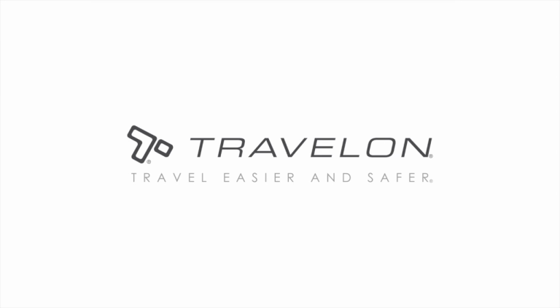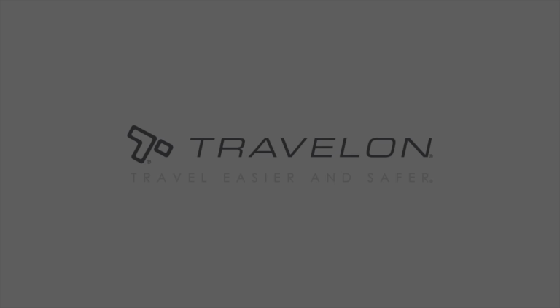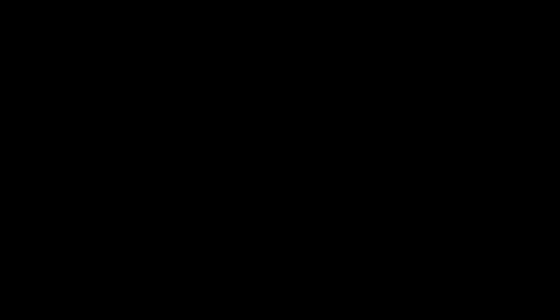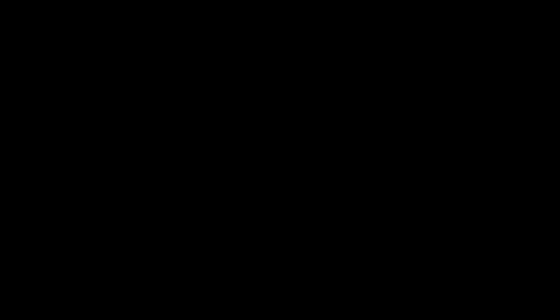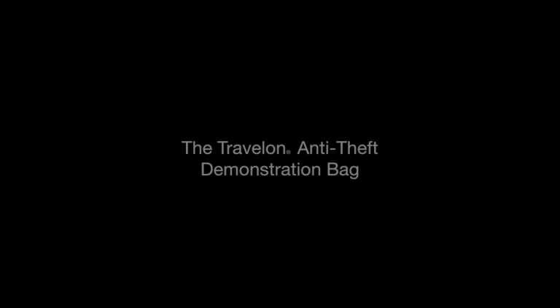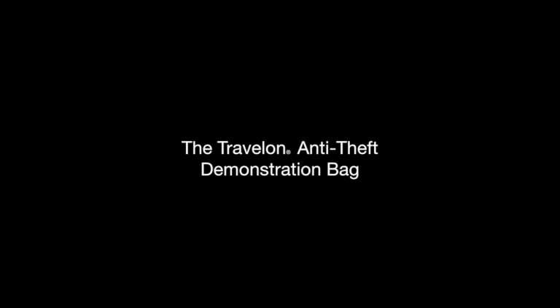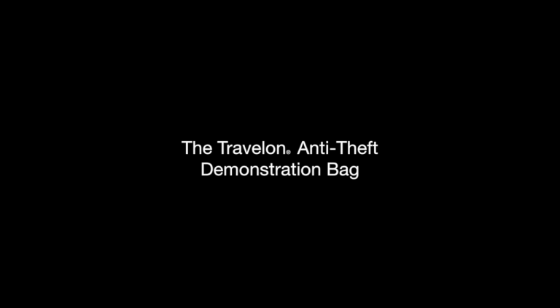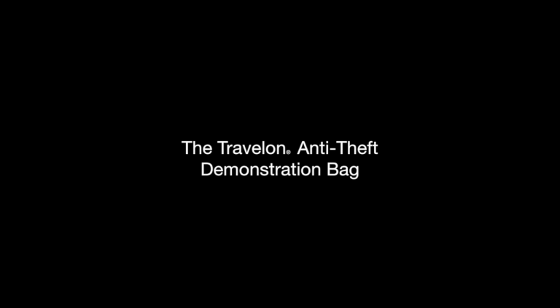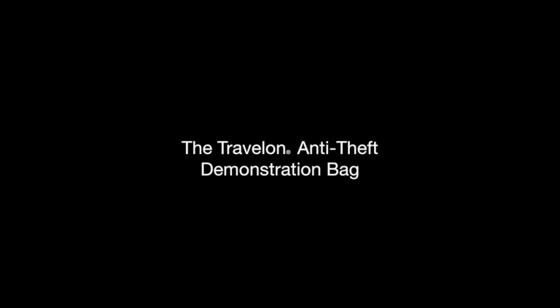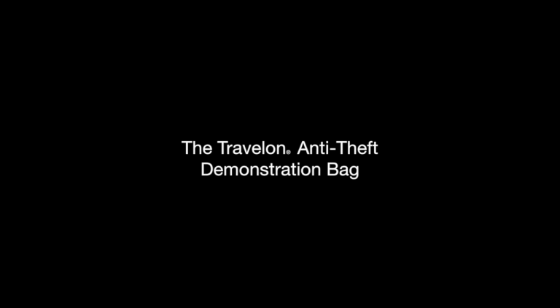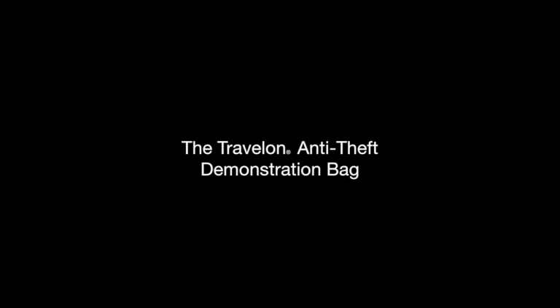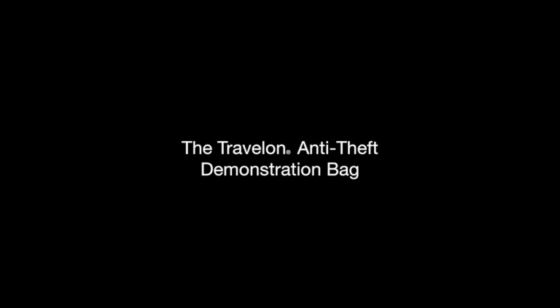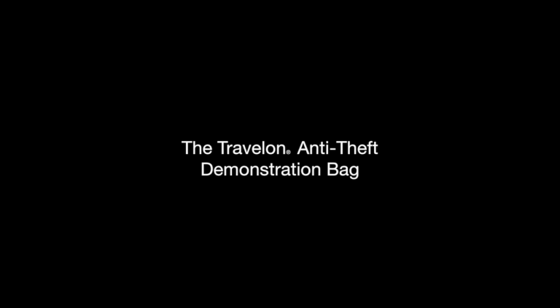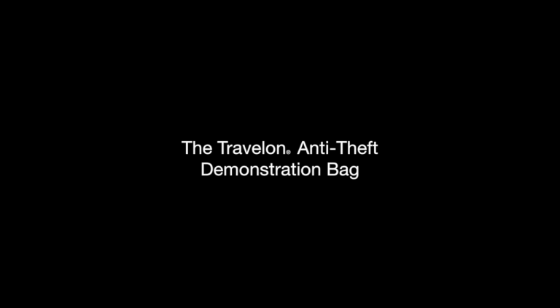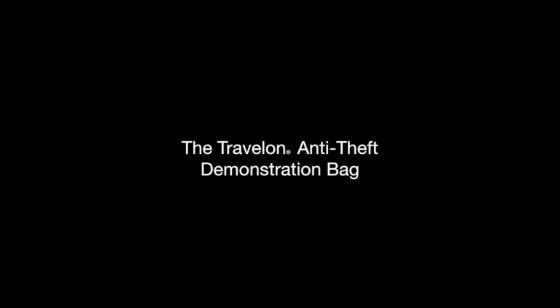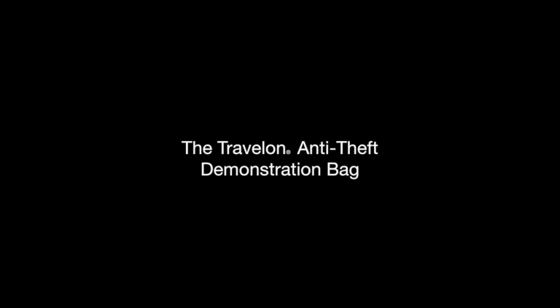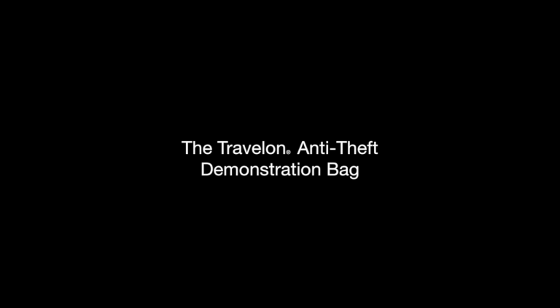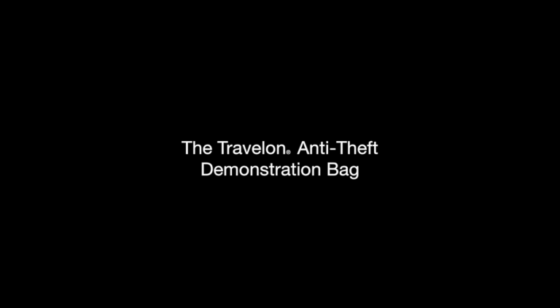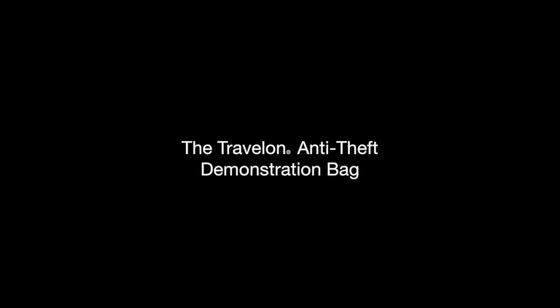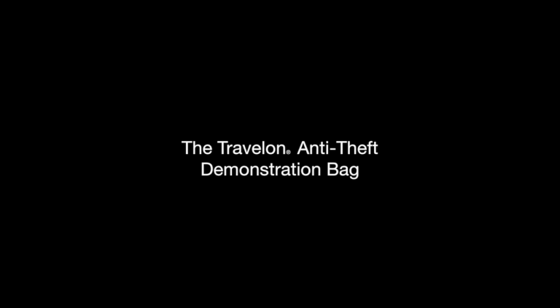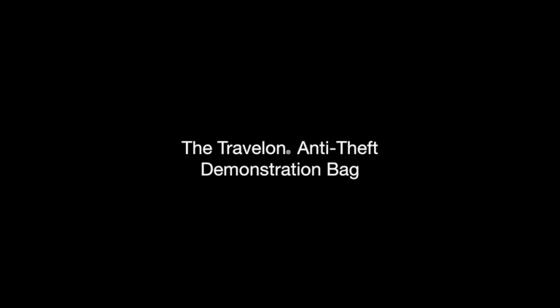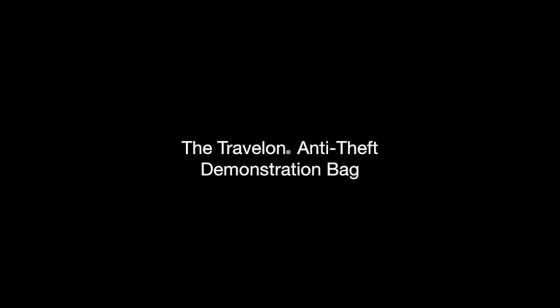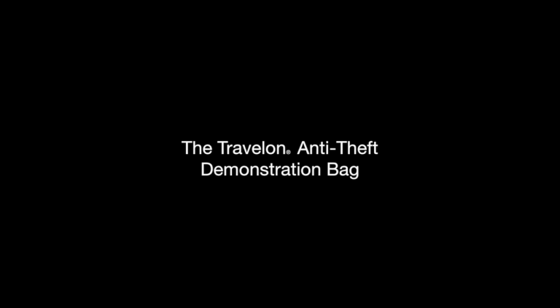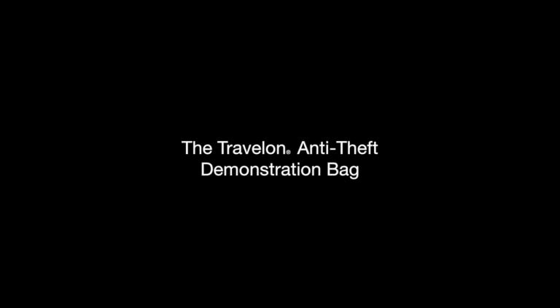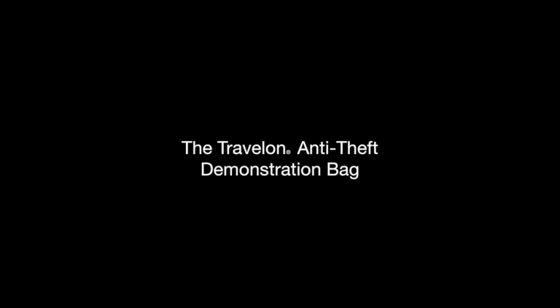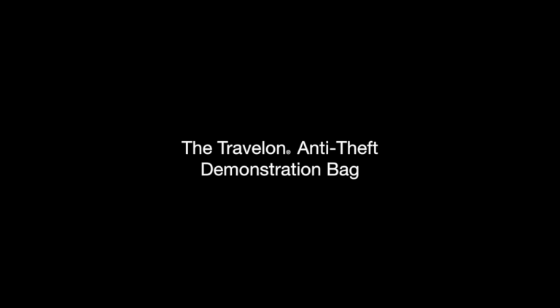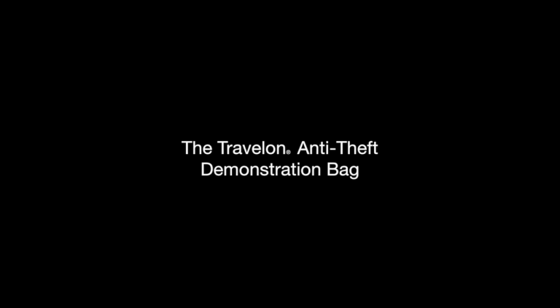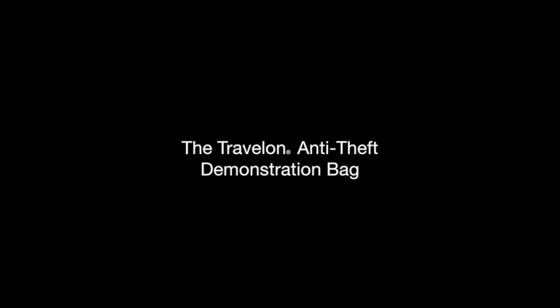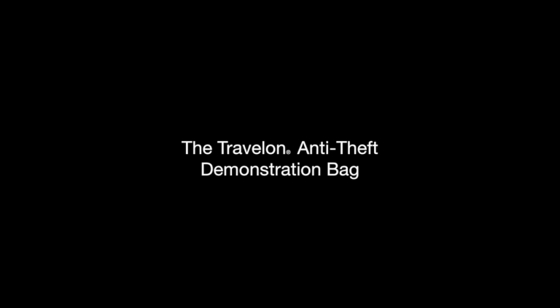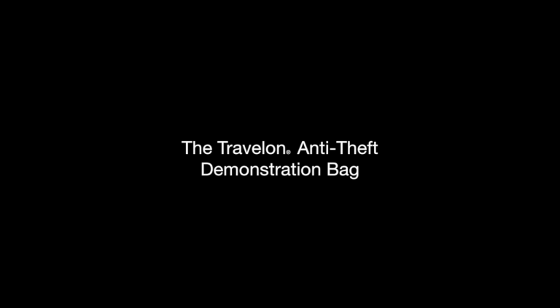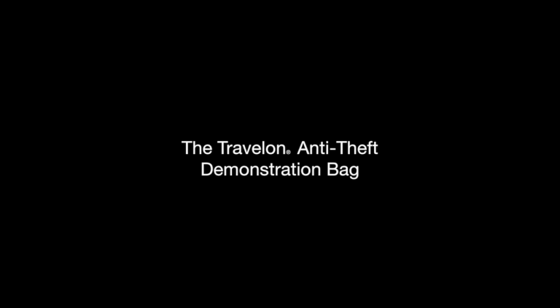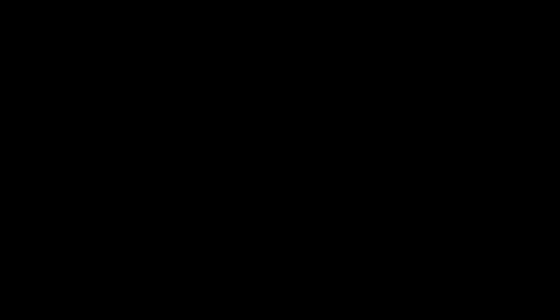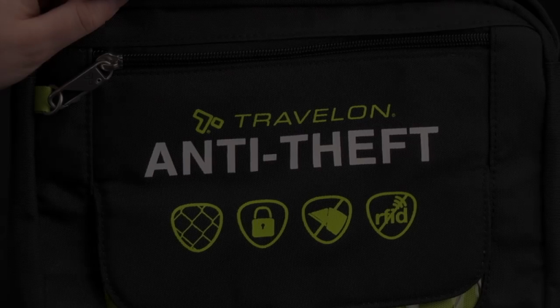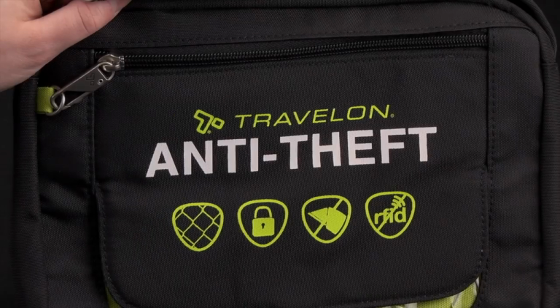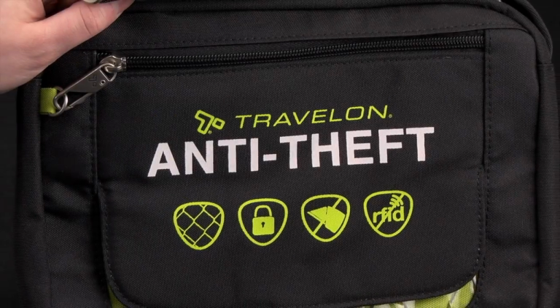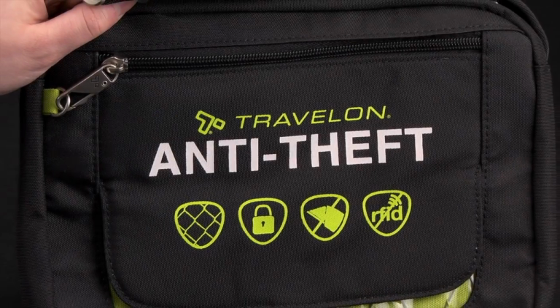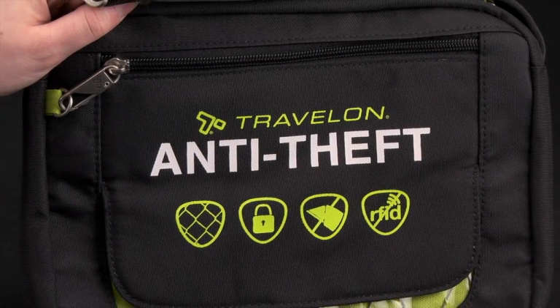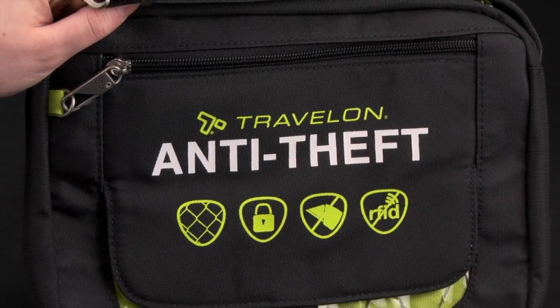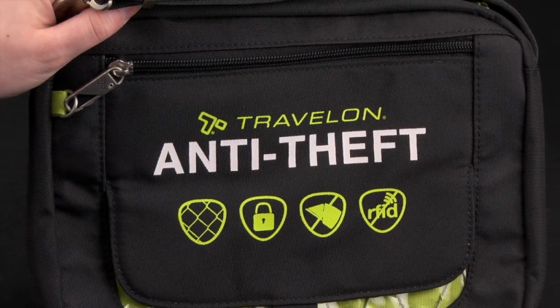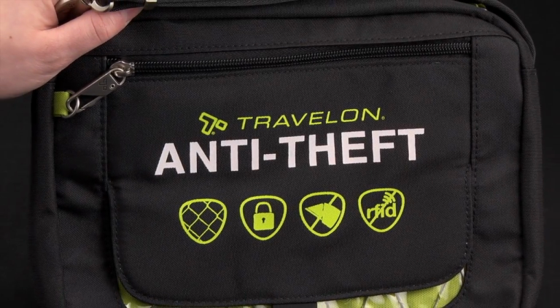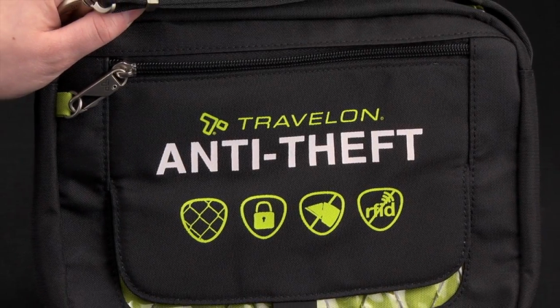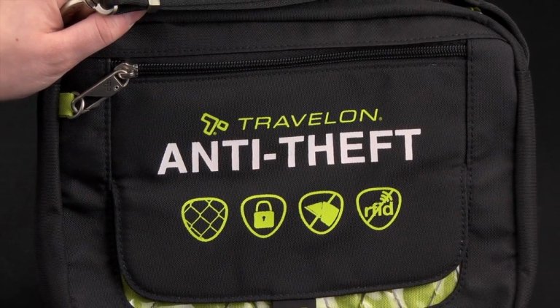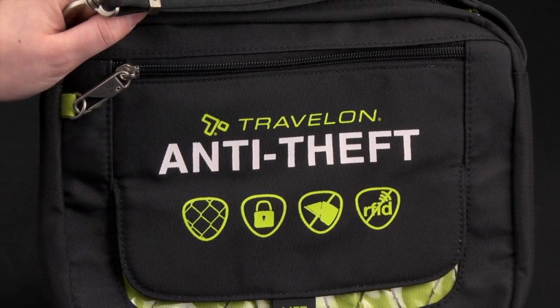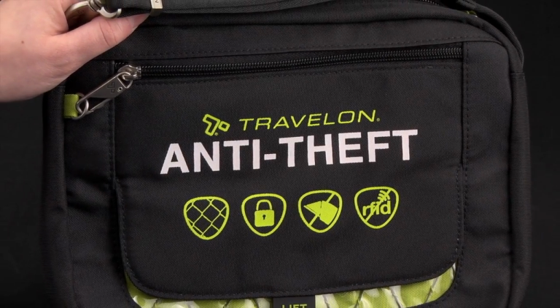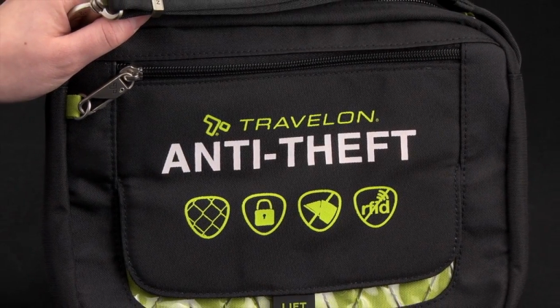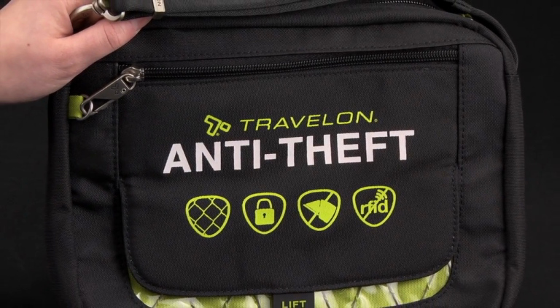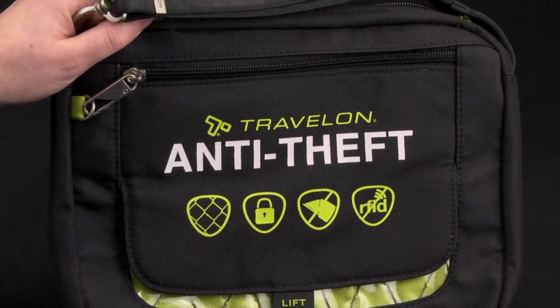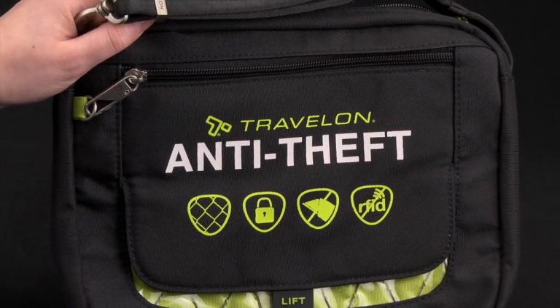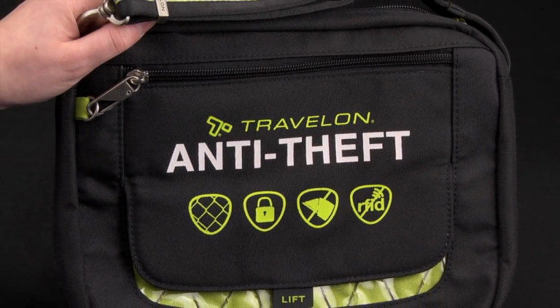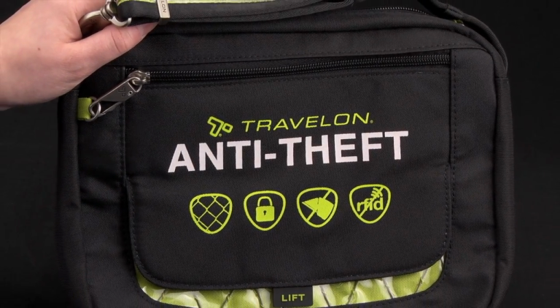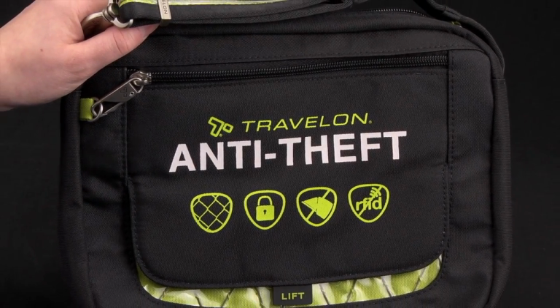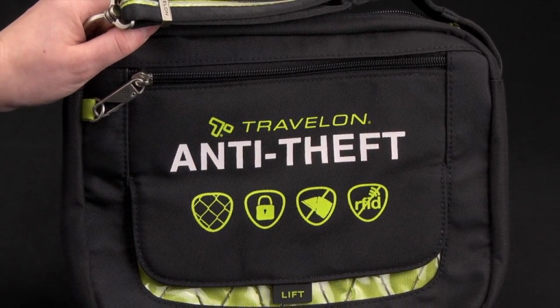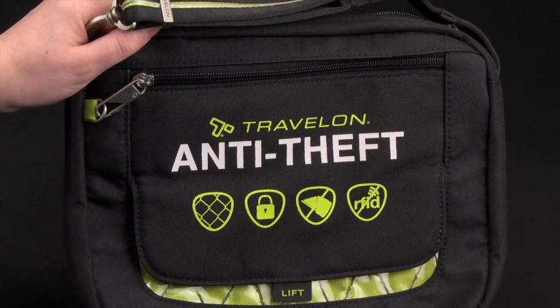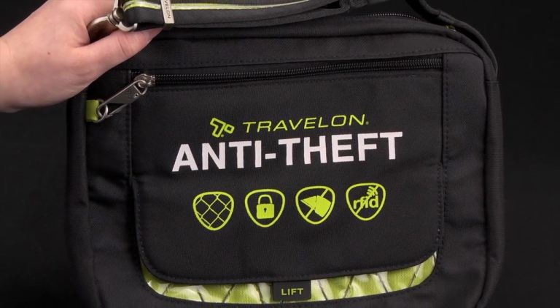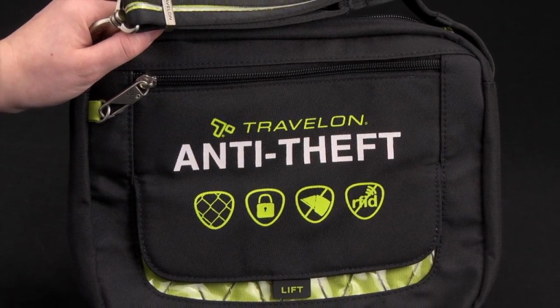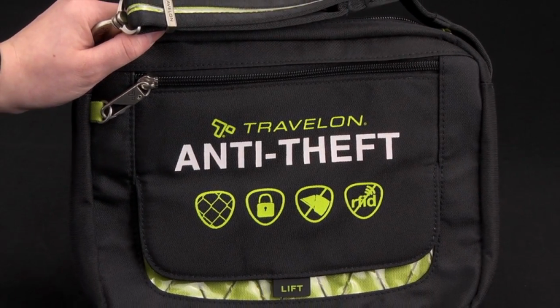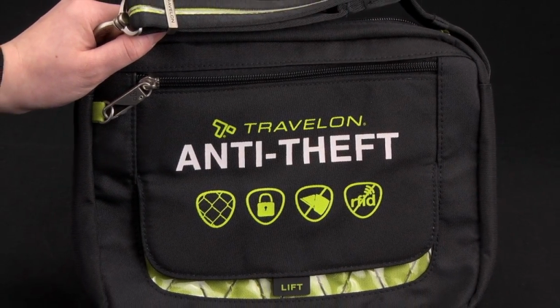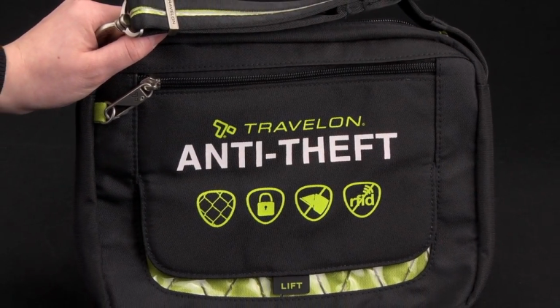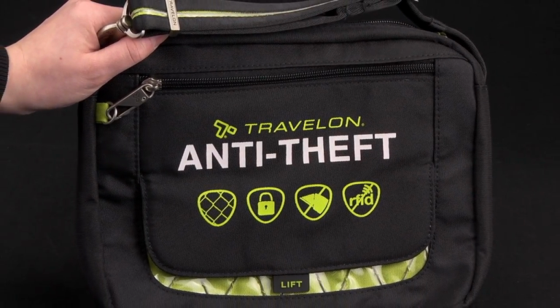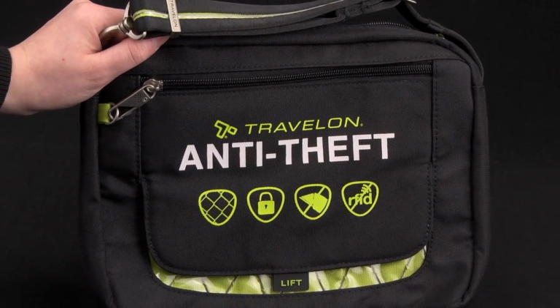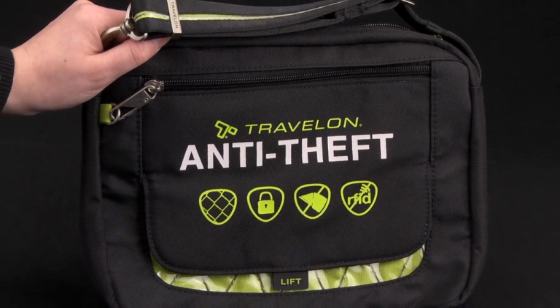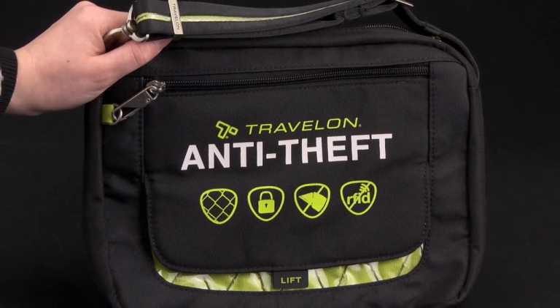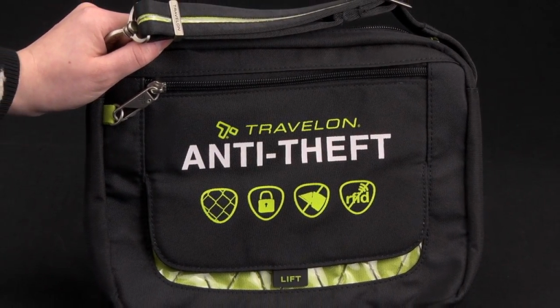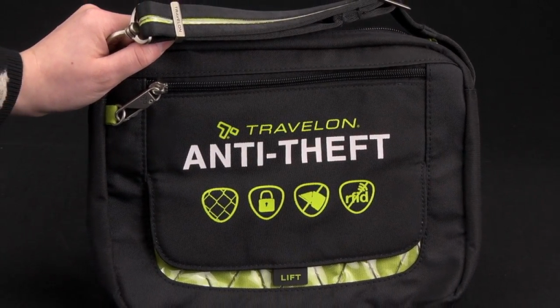The sales team at Travelon has provided you with an effective tool to demonstrate the anti-theft features in all of our bags.